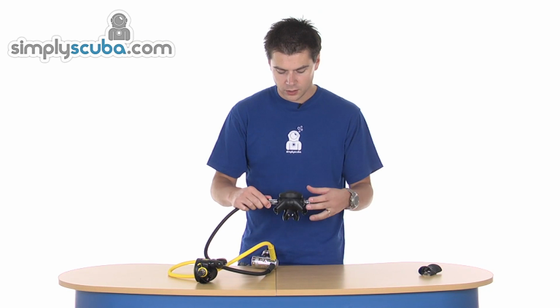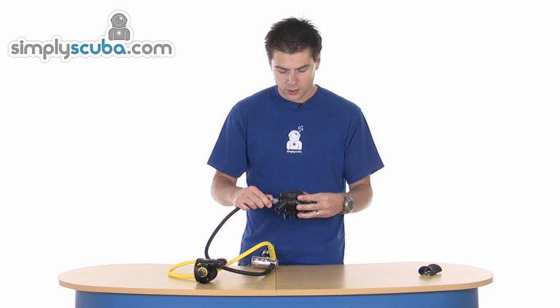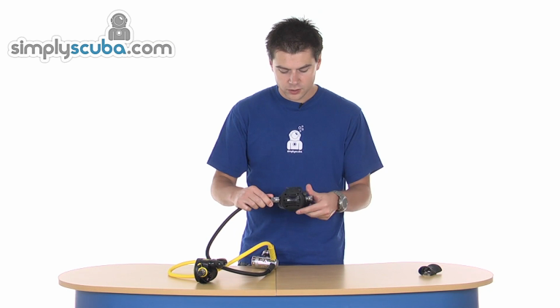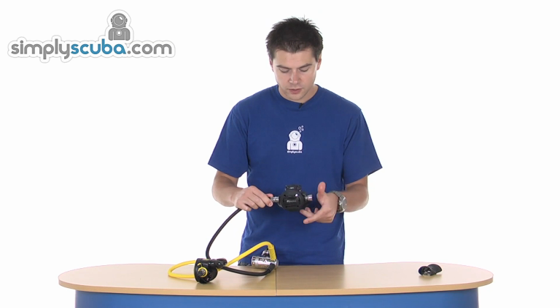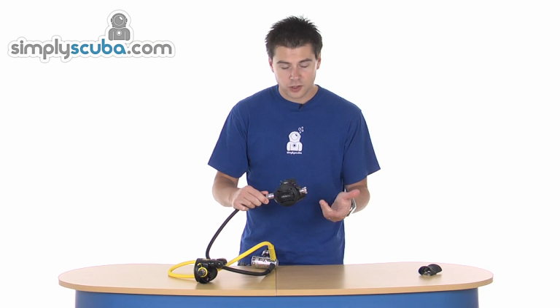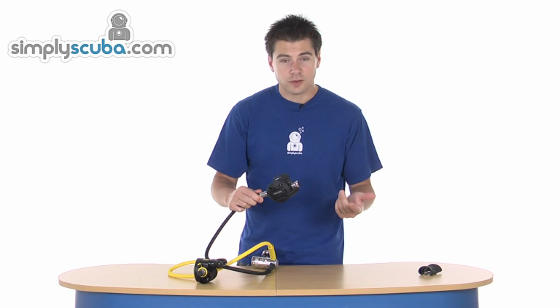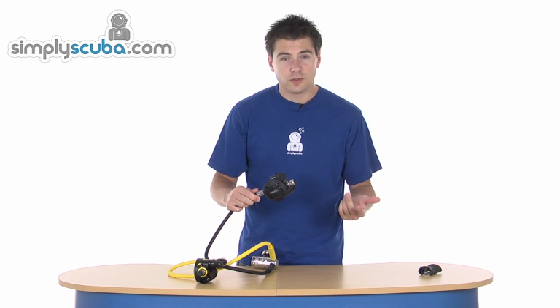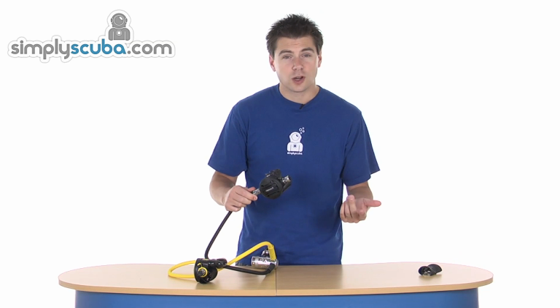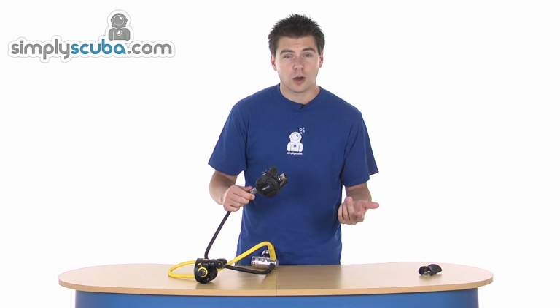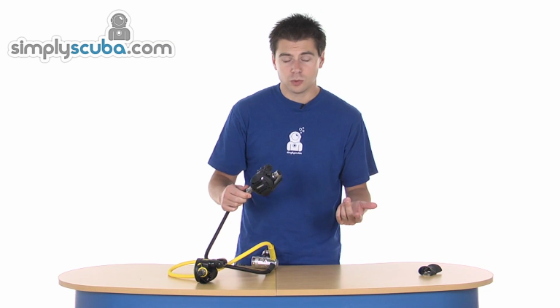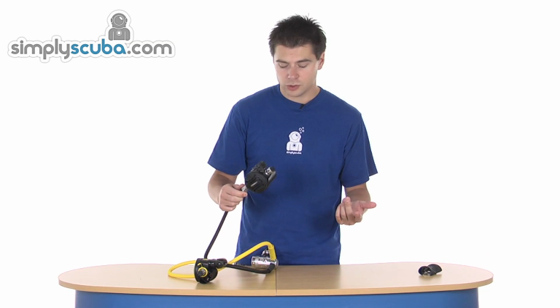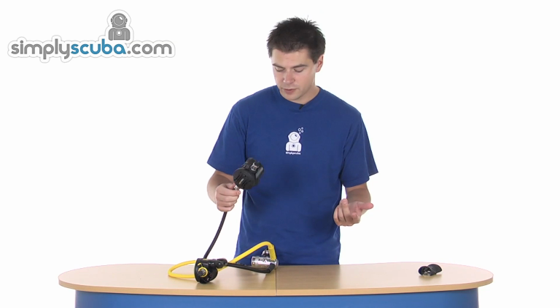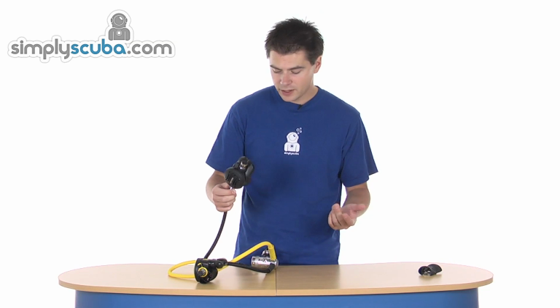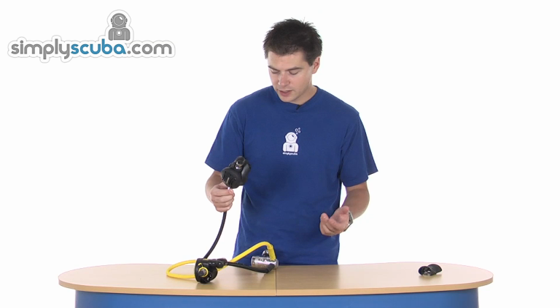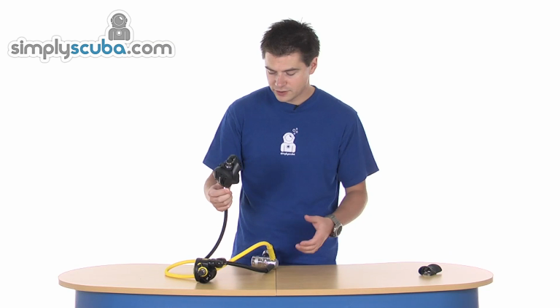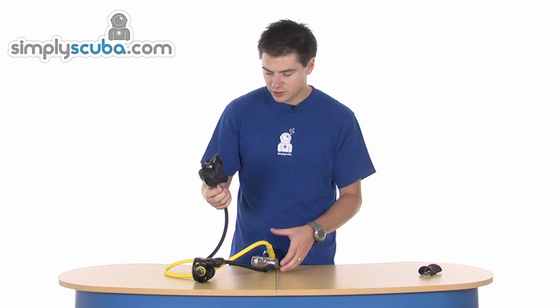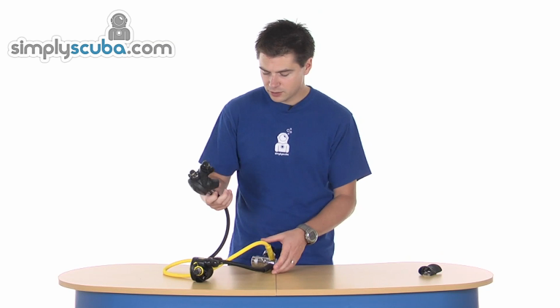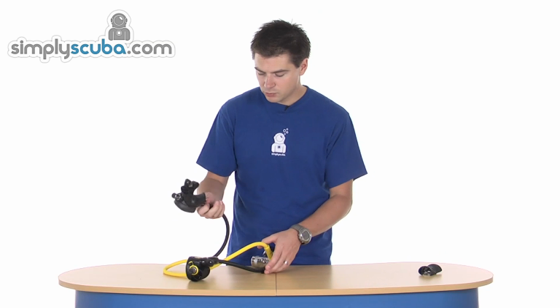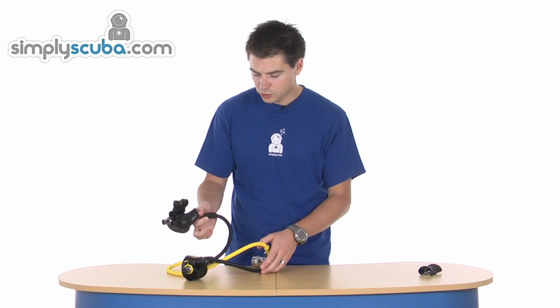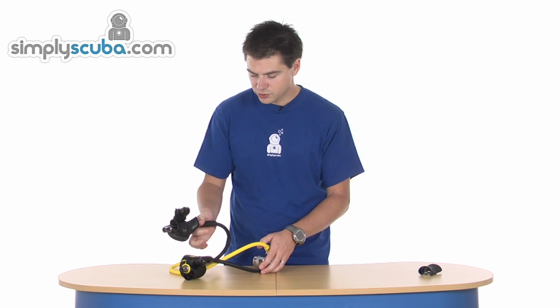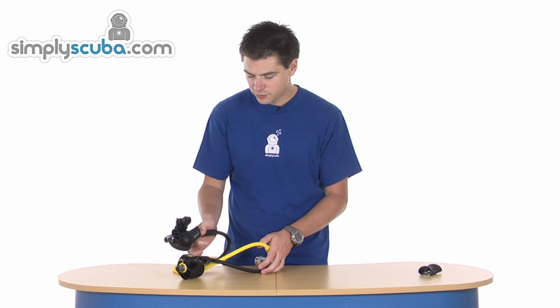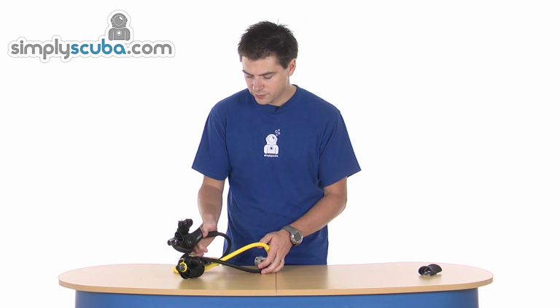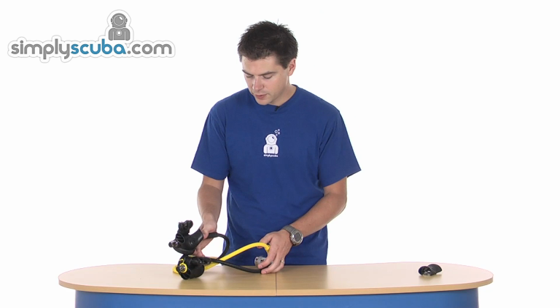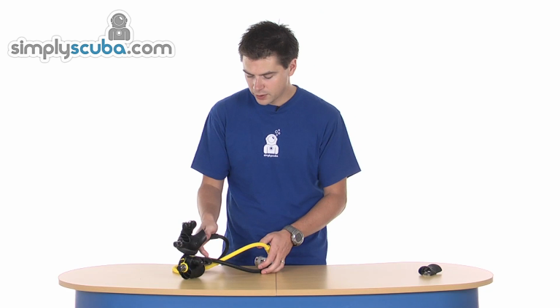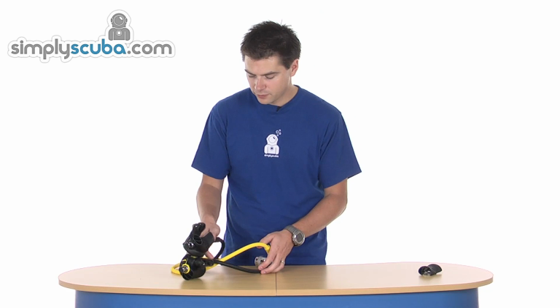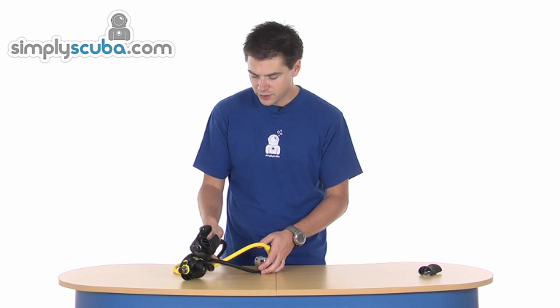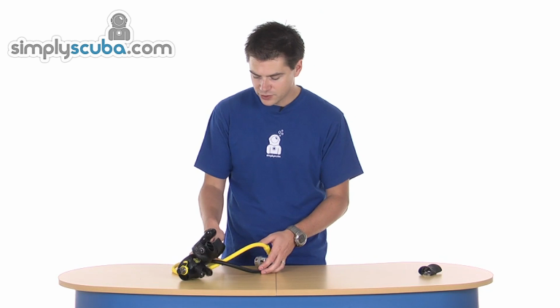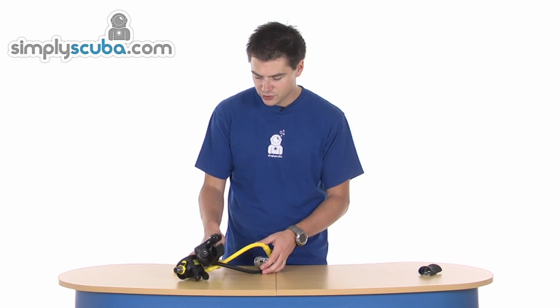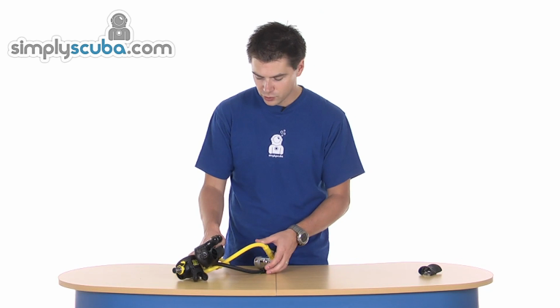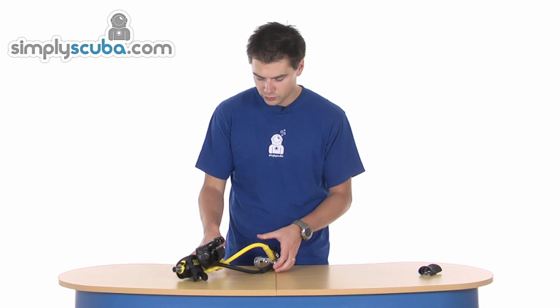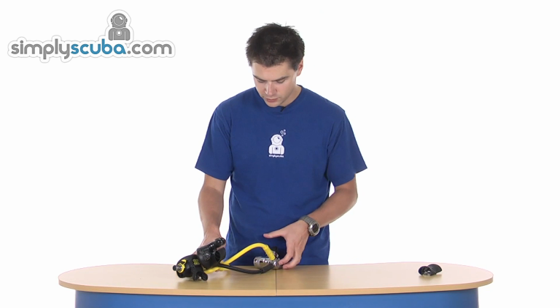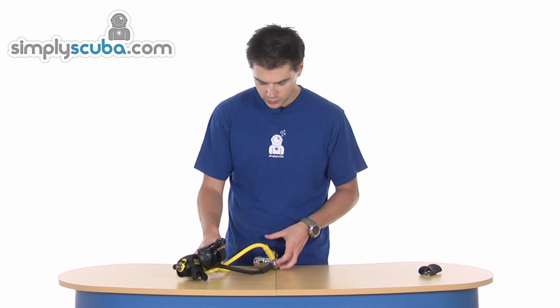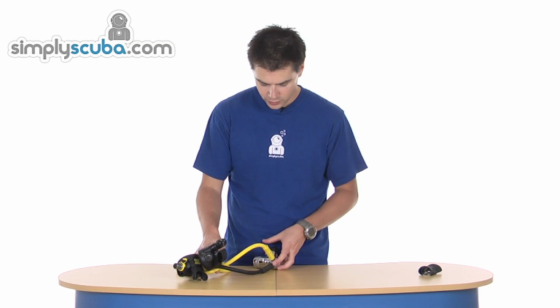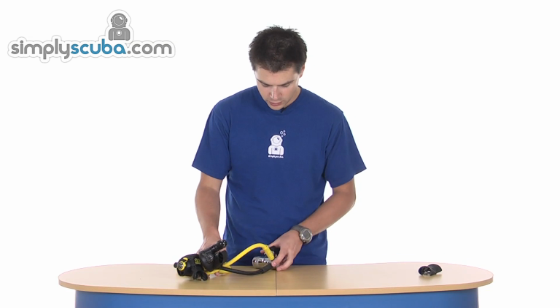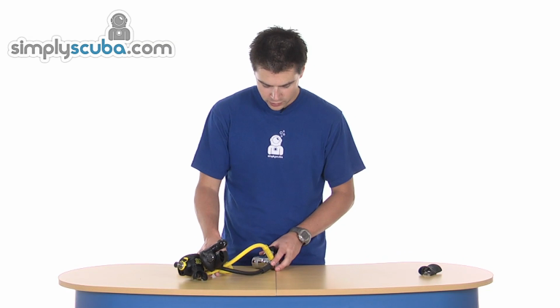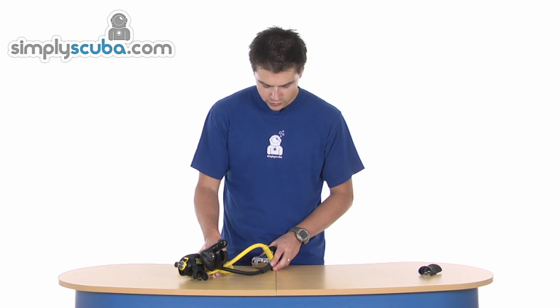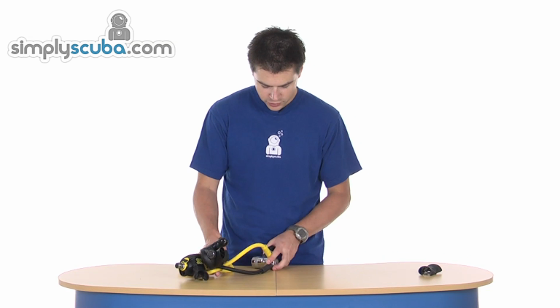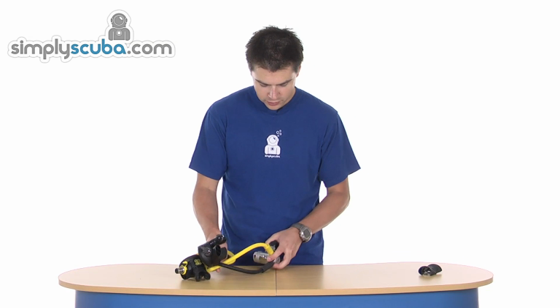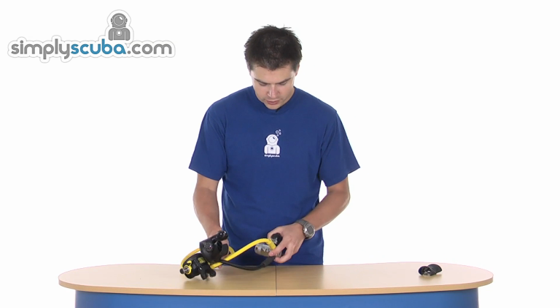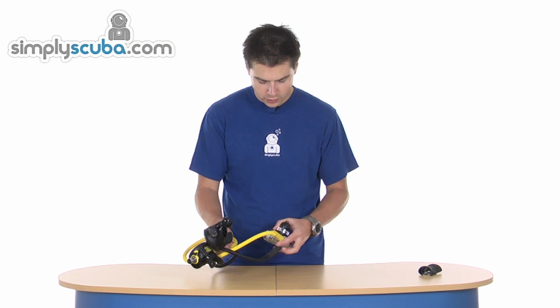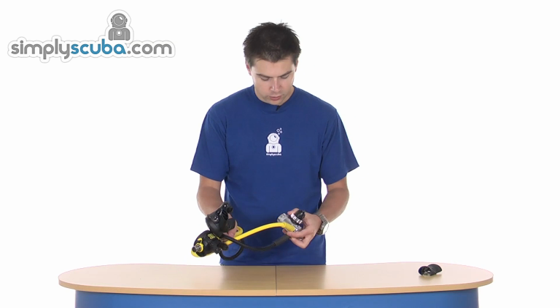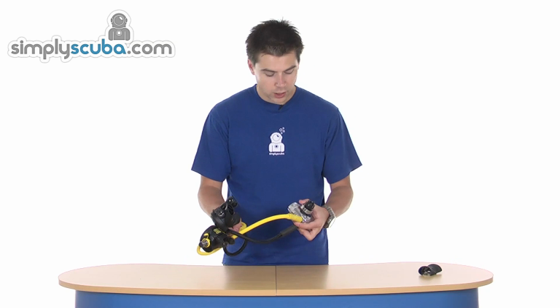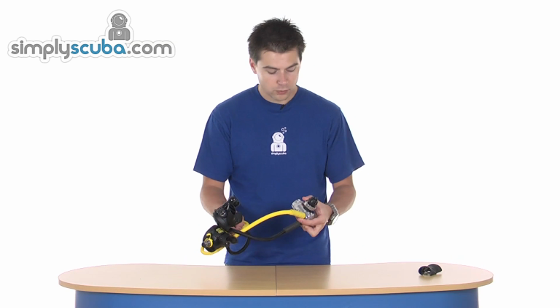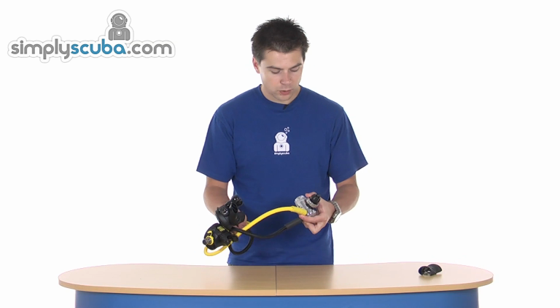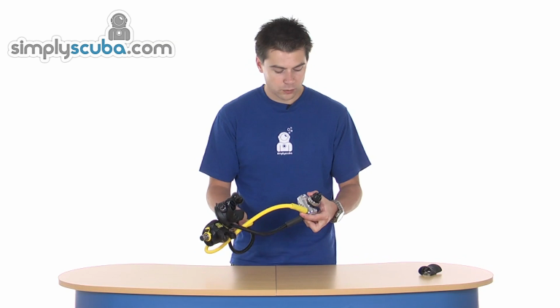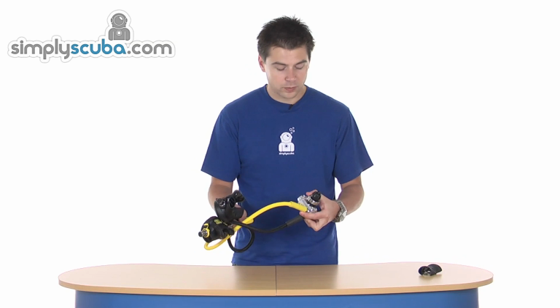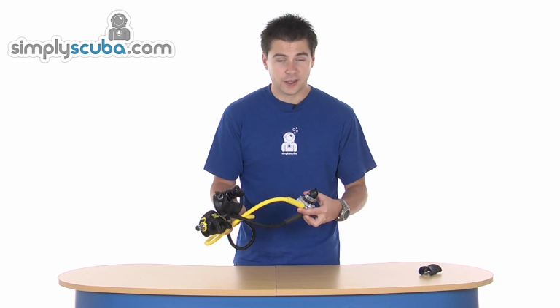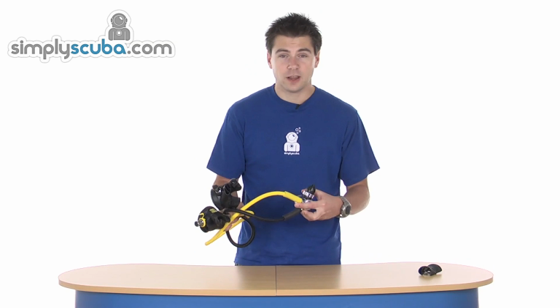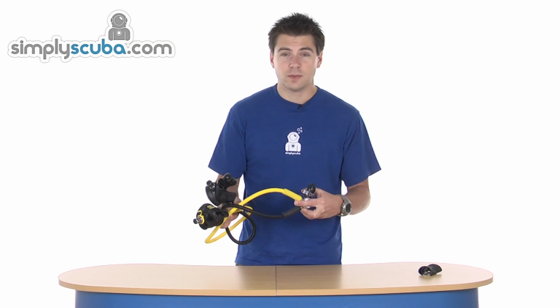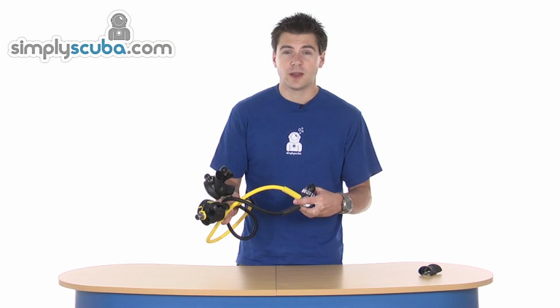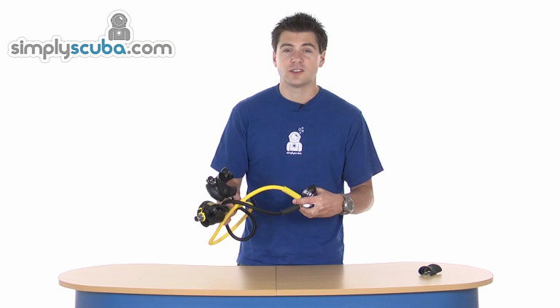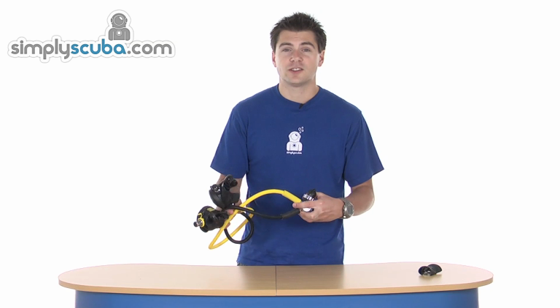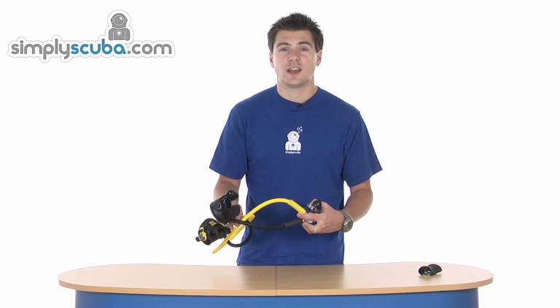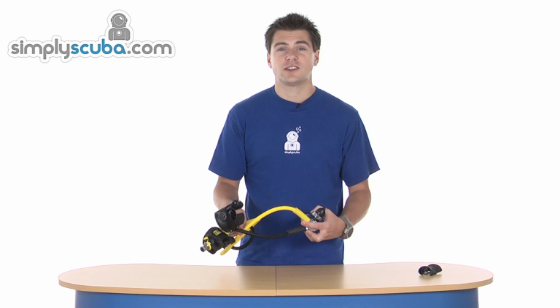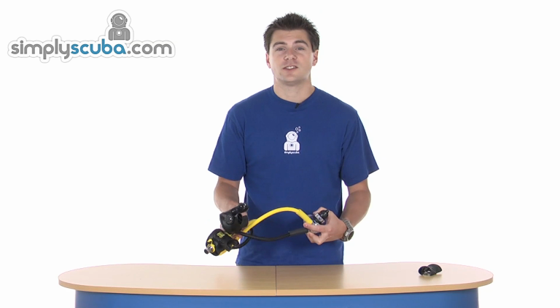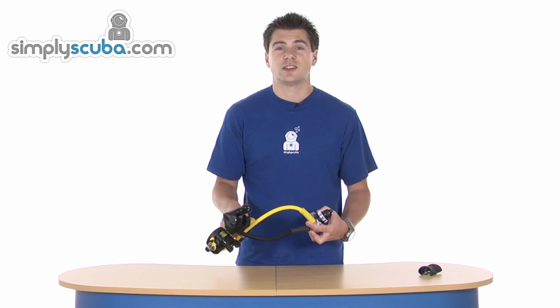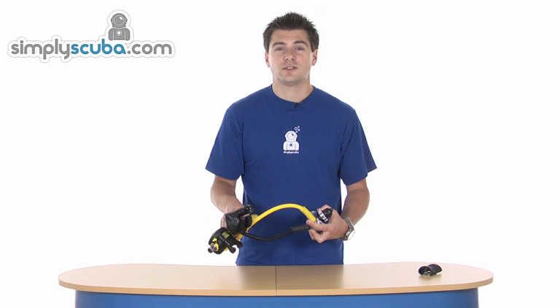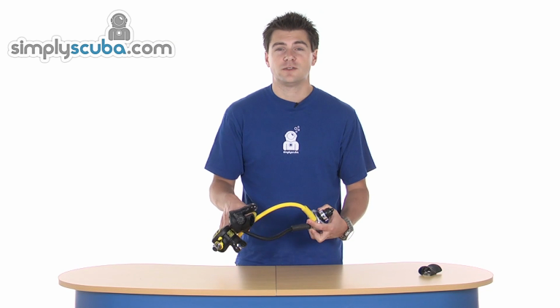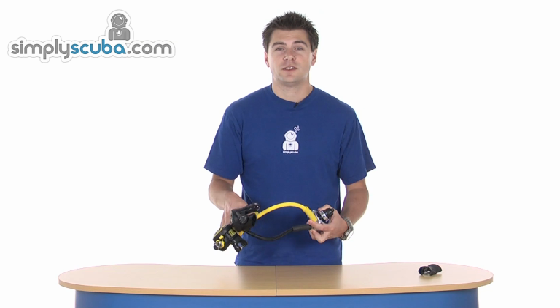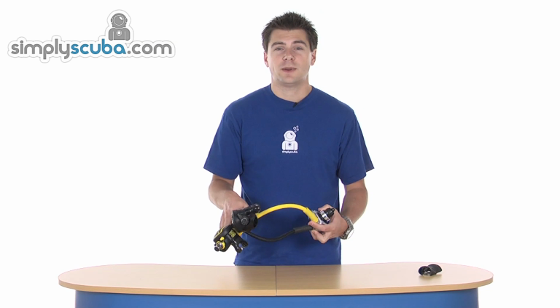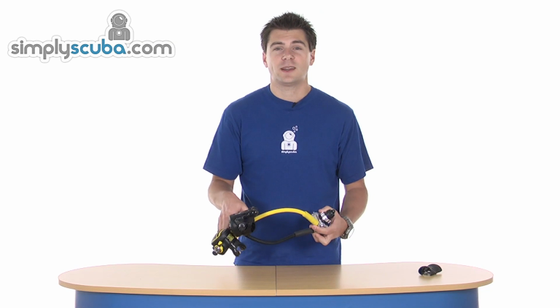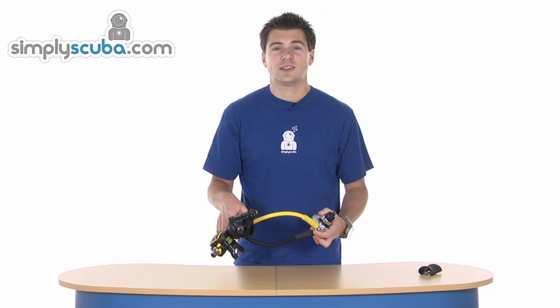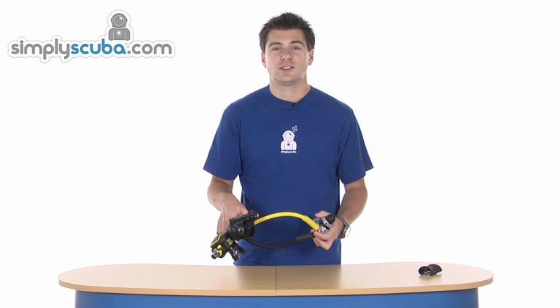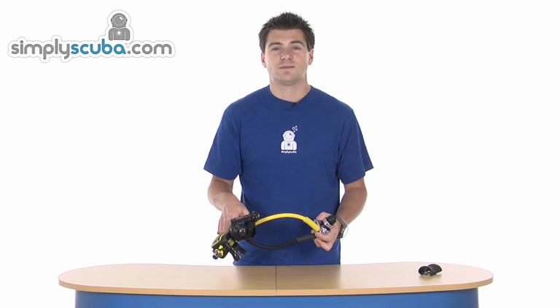So if you're looking for a cold water regulator with lots of features, you certainly can't go wrong with the Apex XTX50 package.